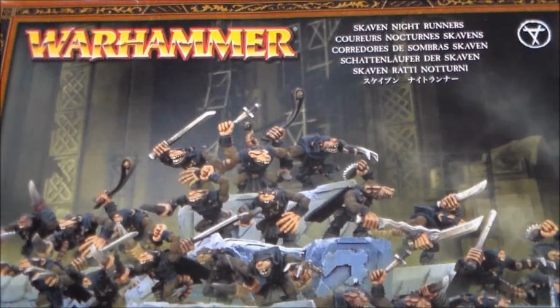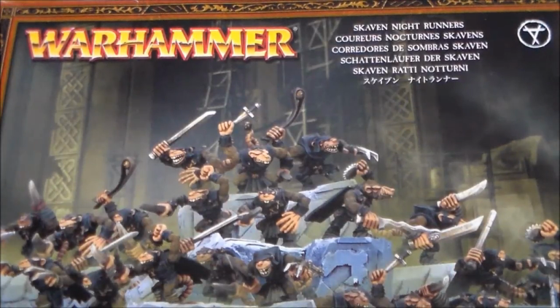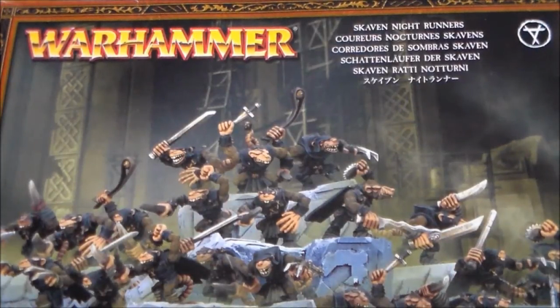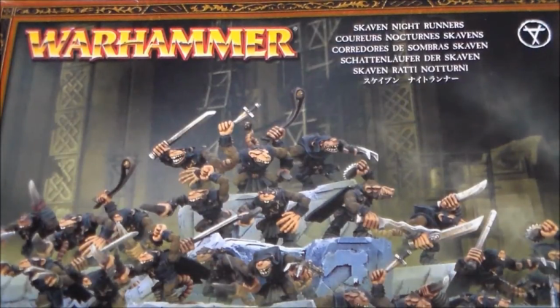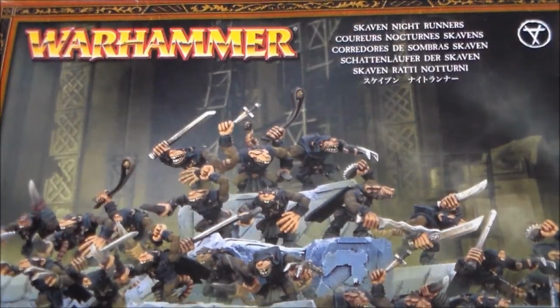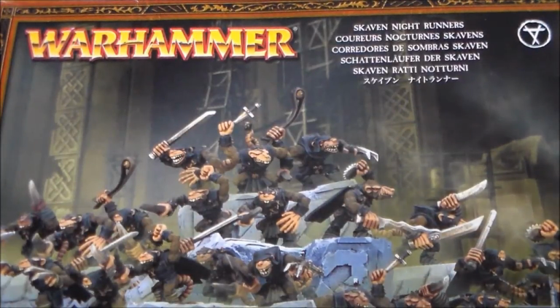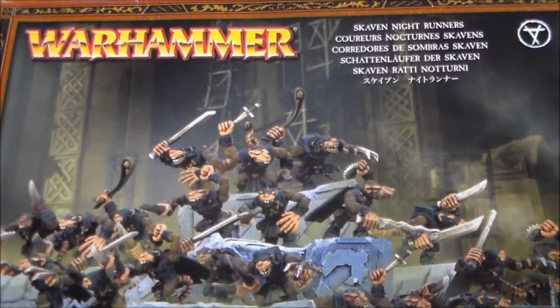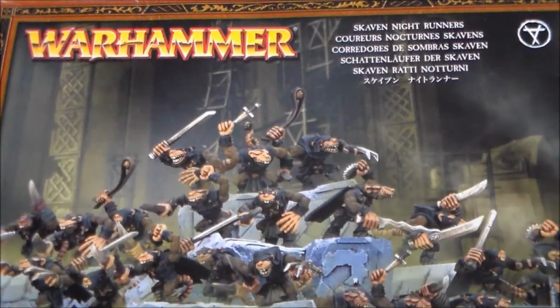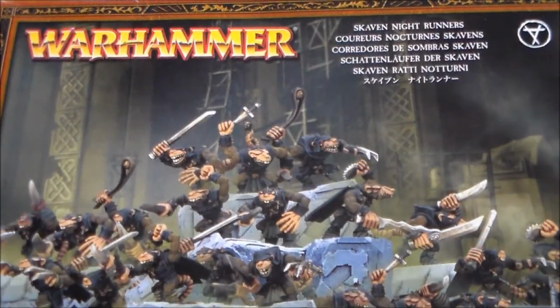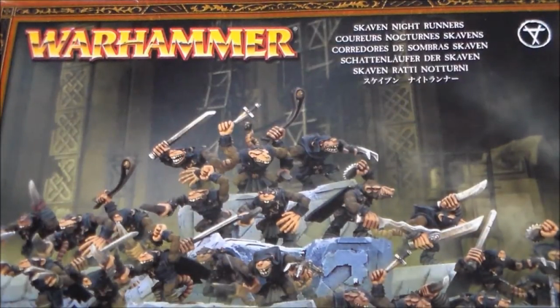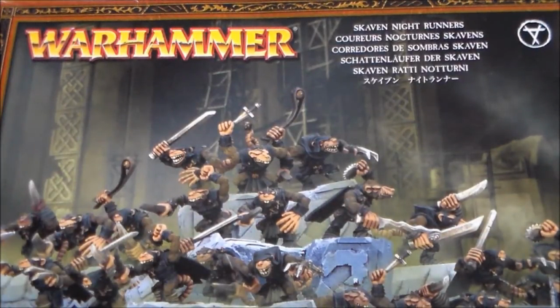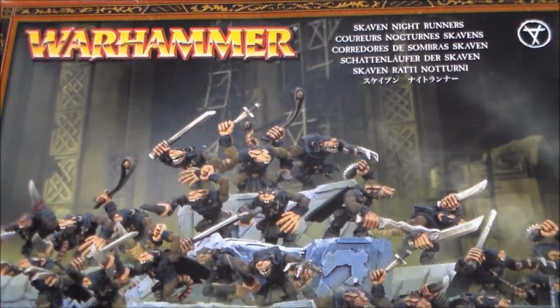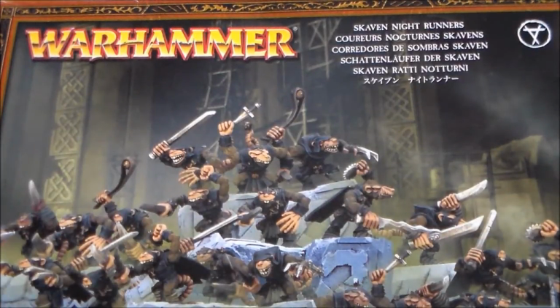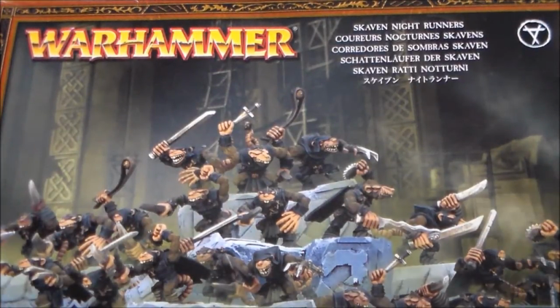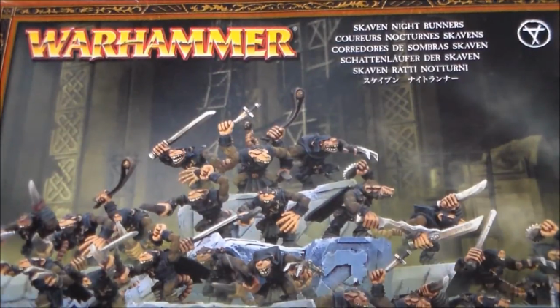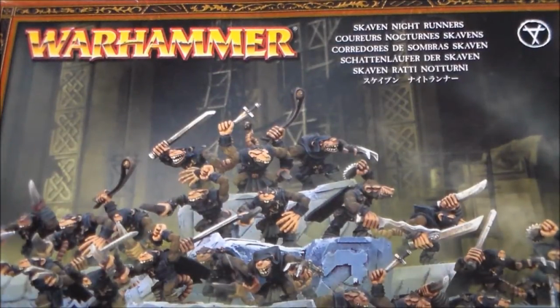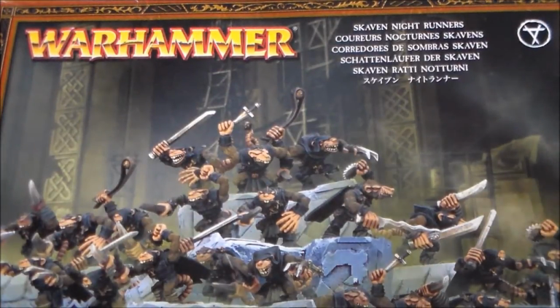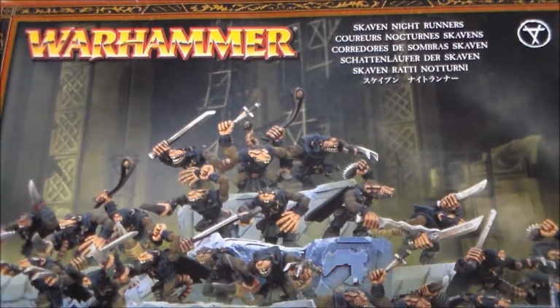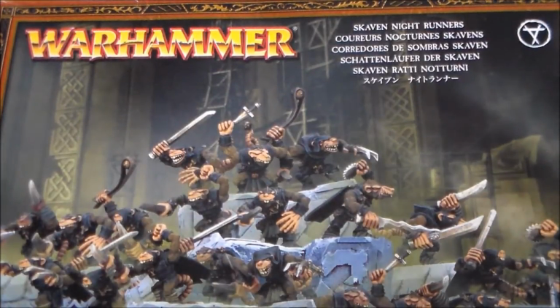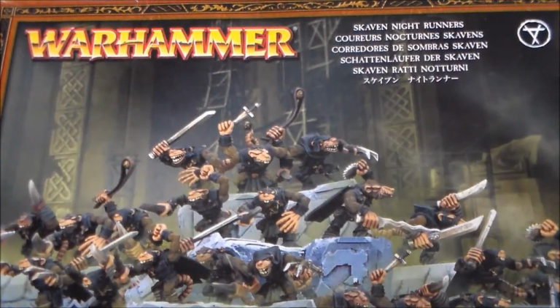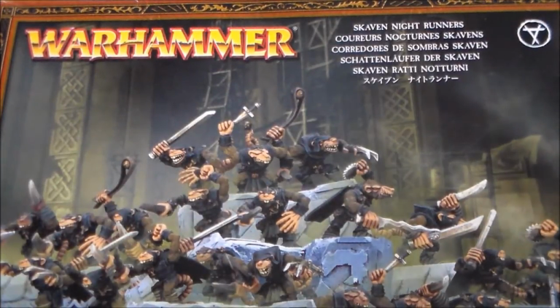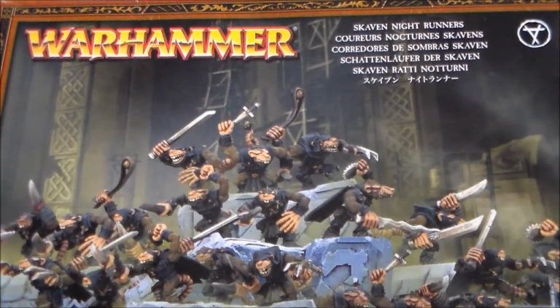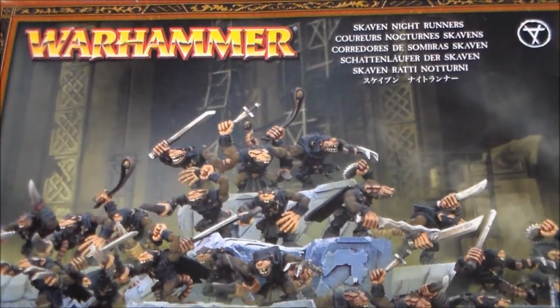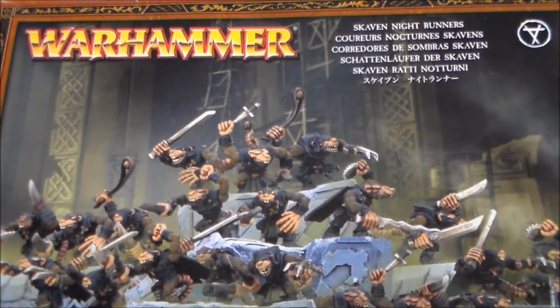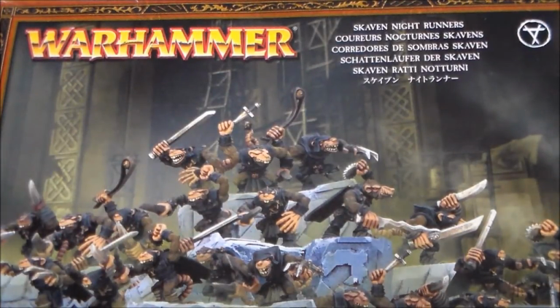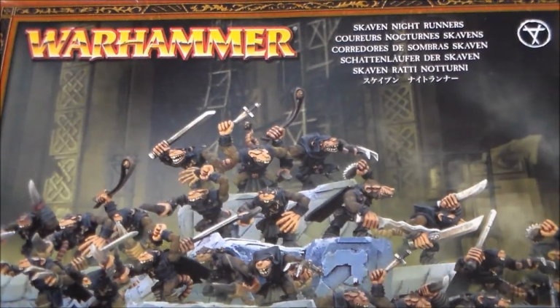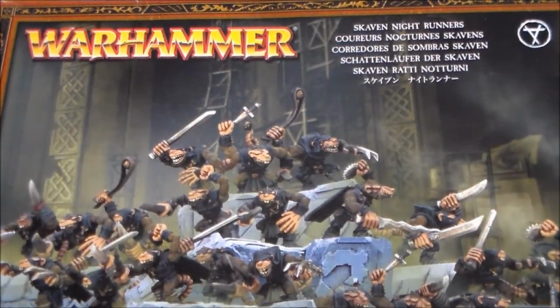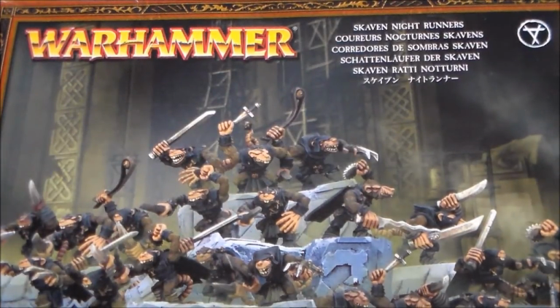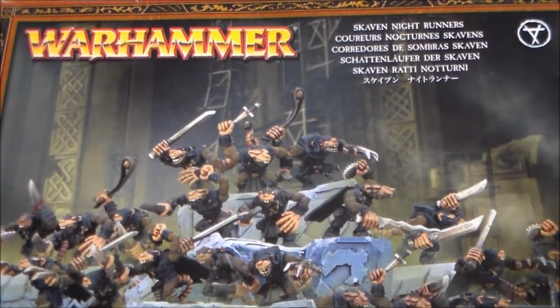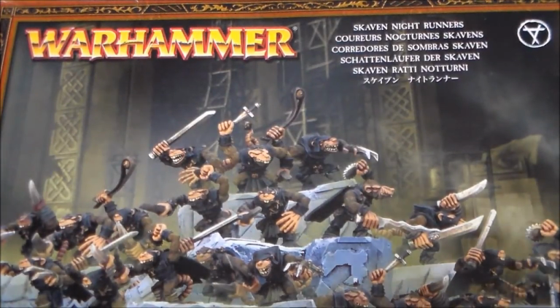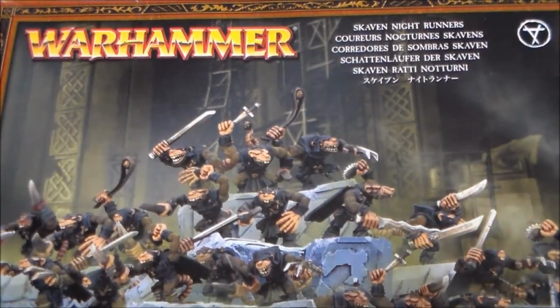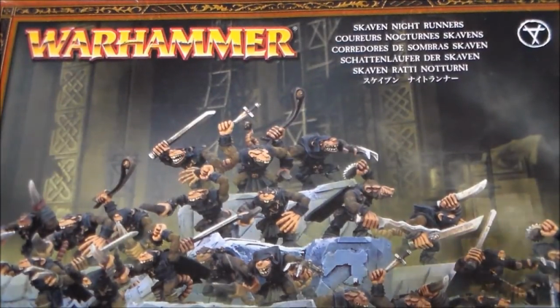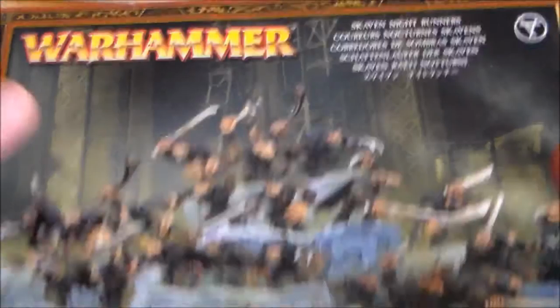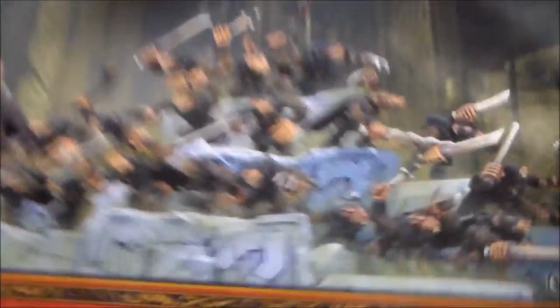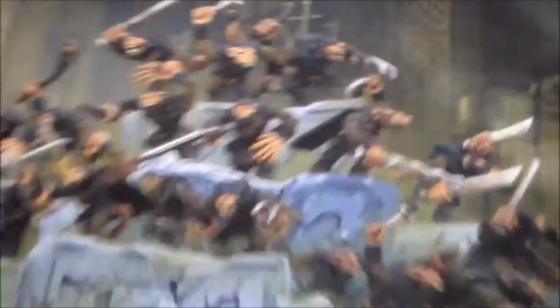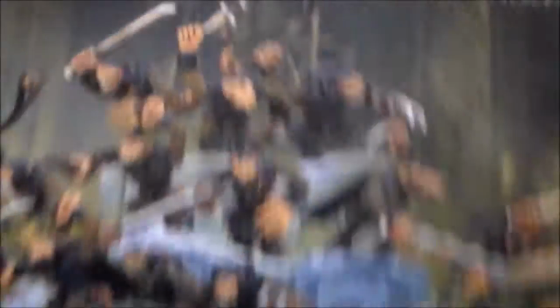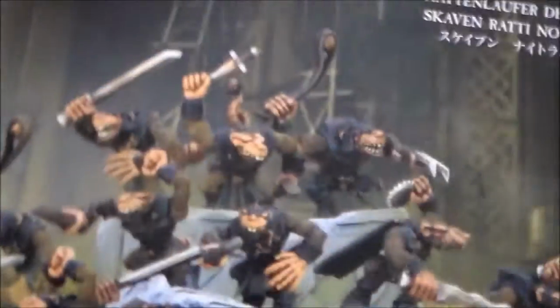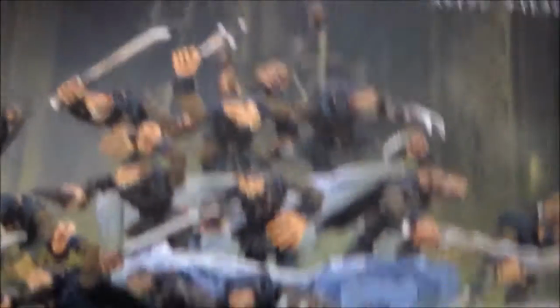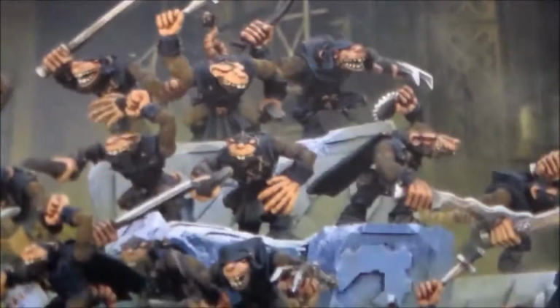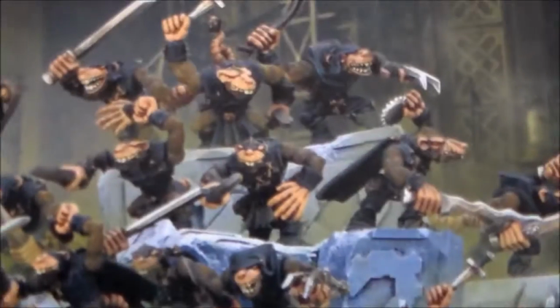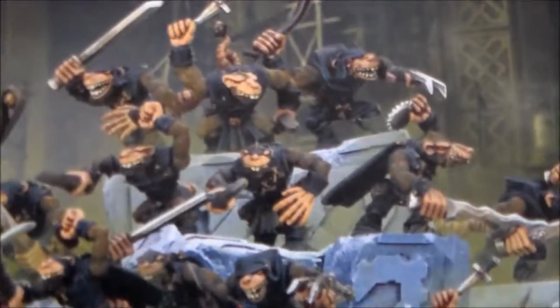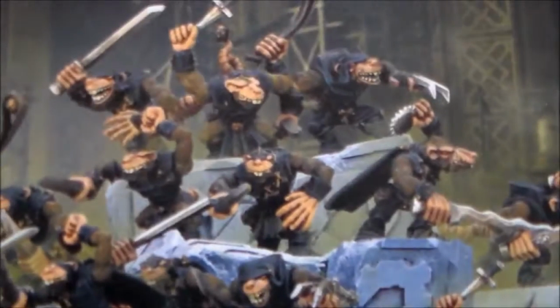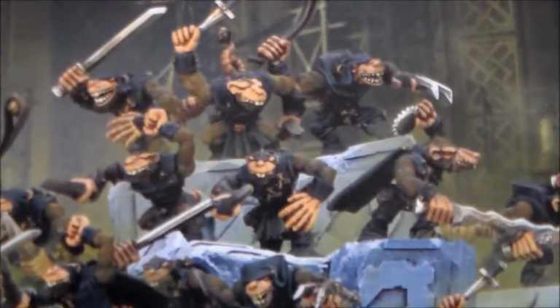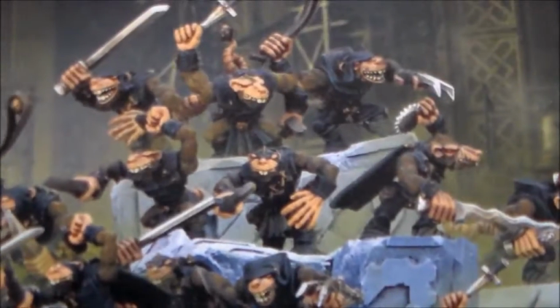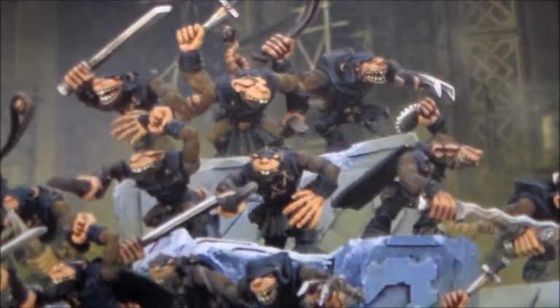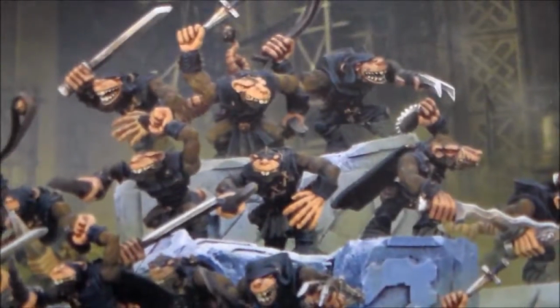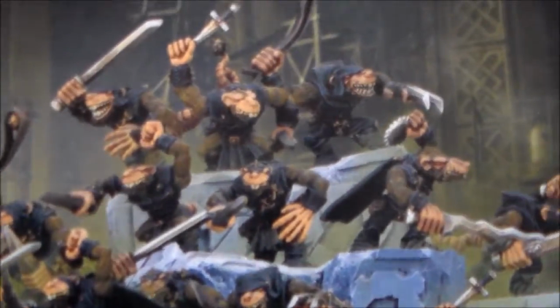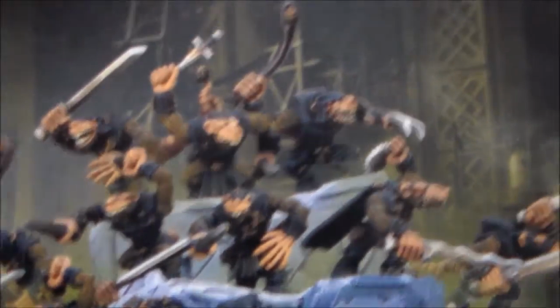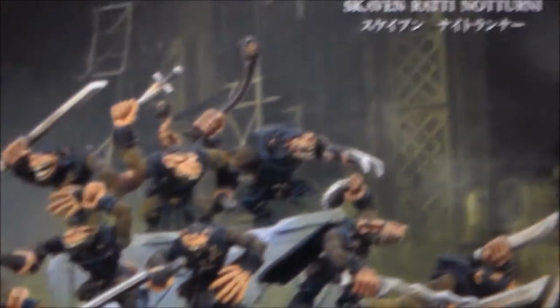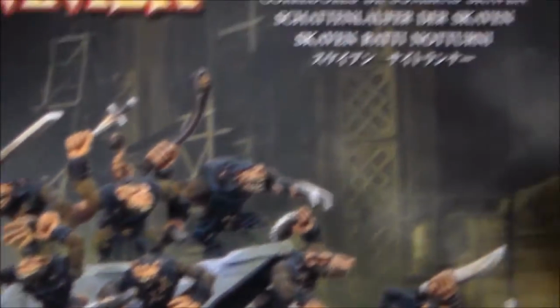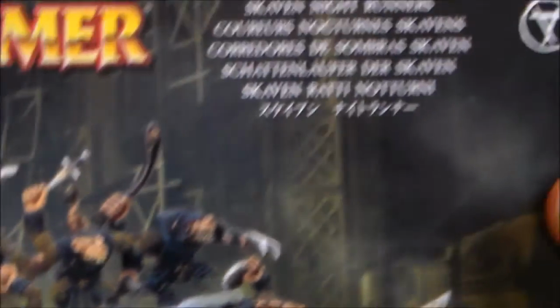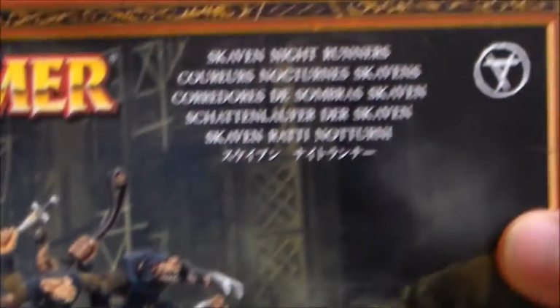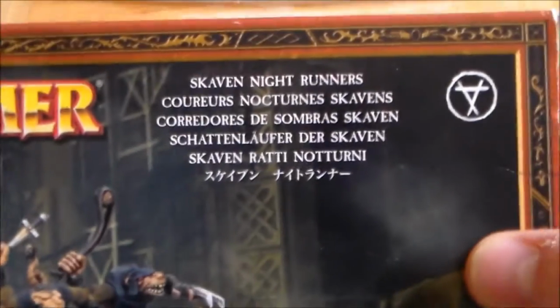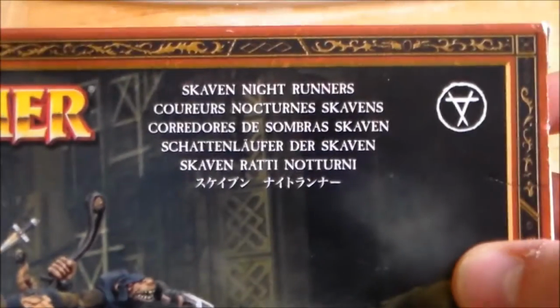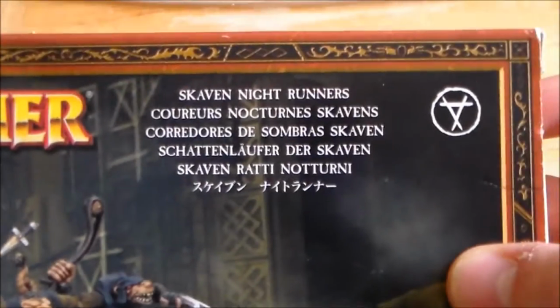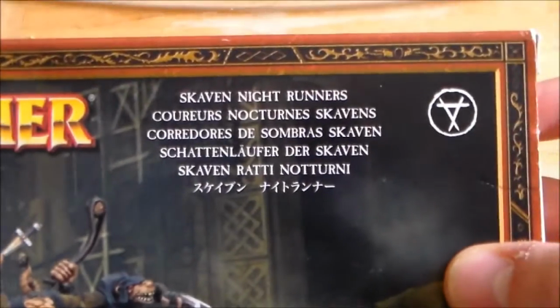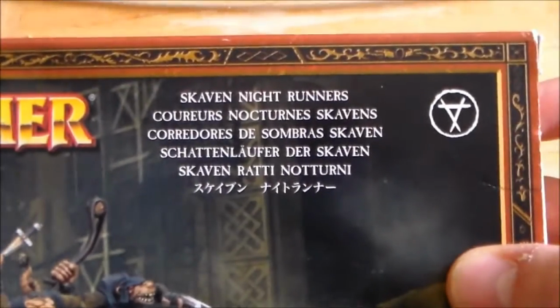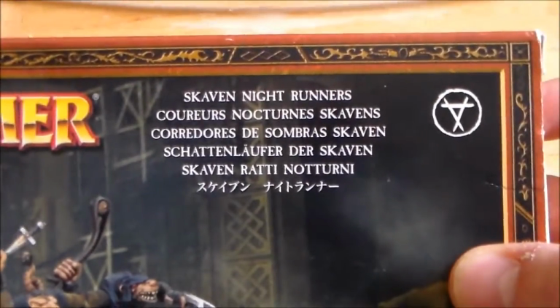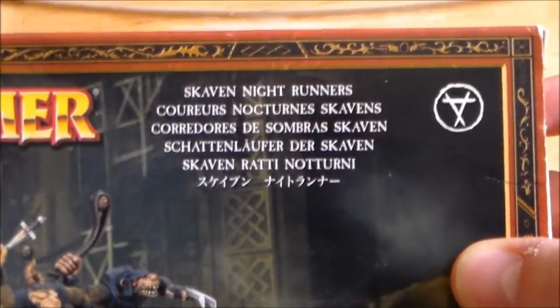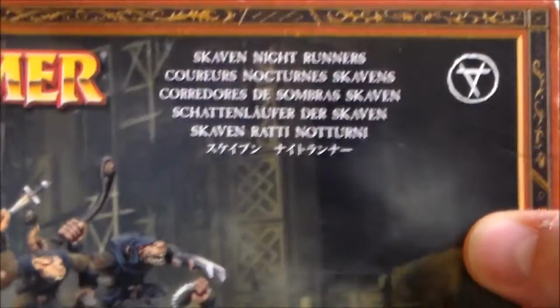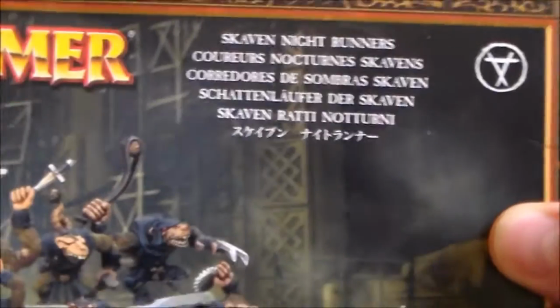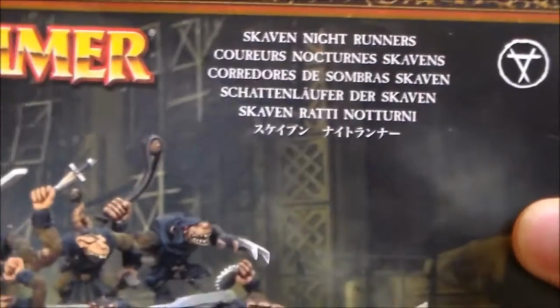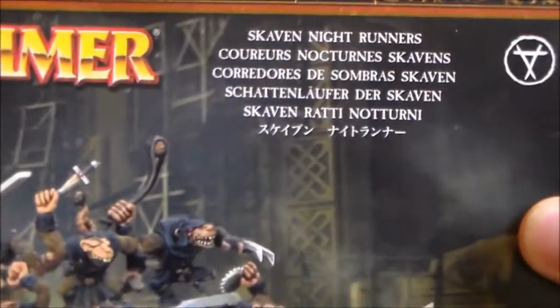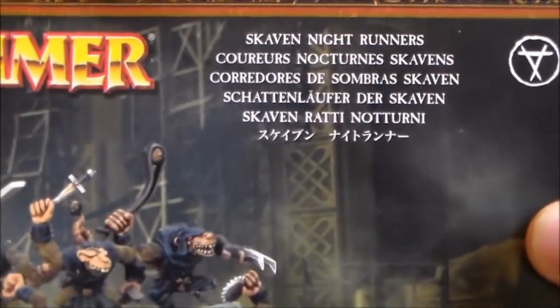Hey guys, Sponge Murphy here with an unboxing video. So I've got a box of Skaven Nightrunners.